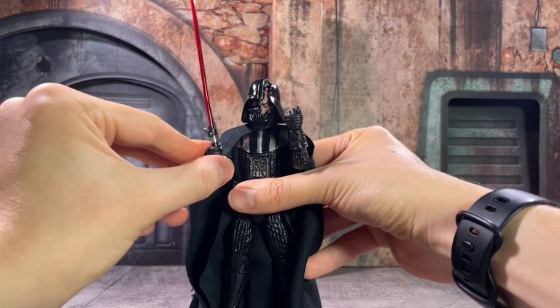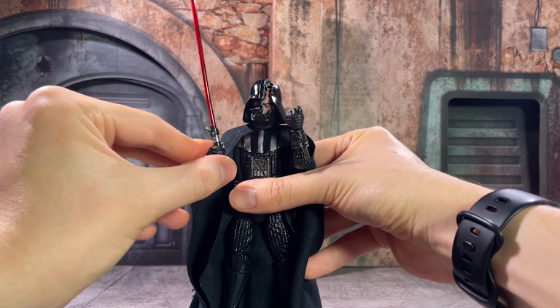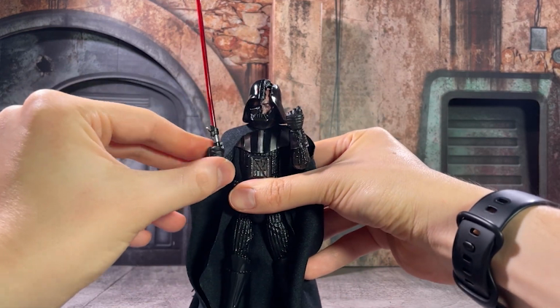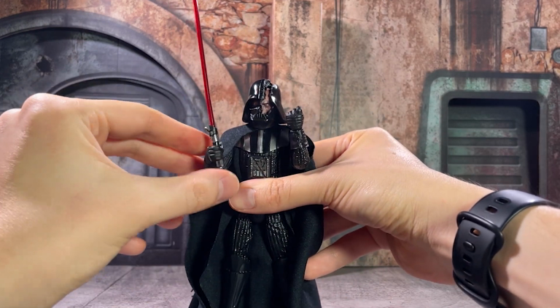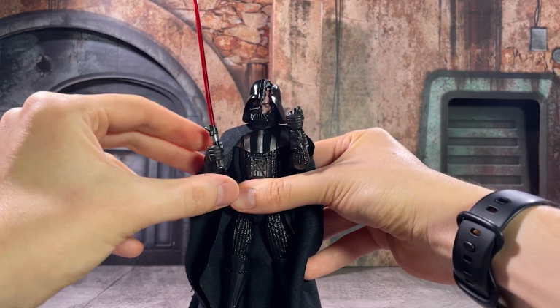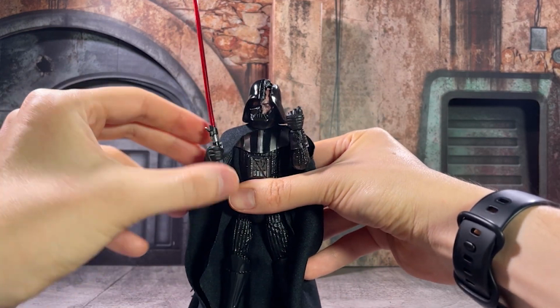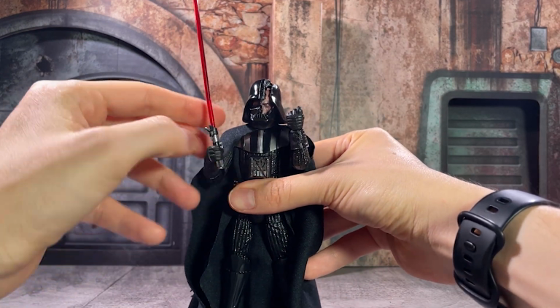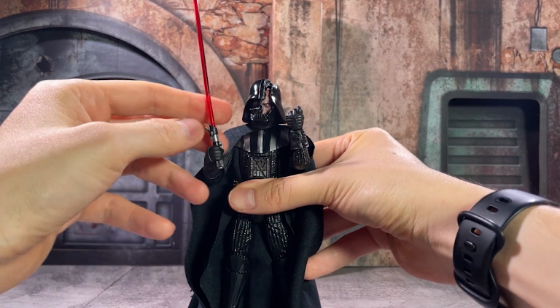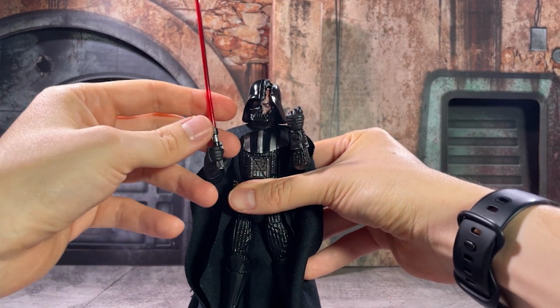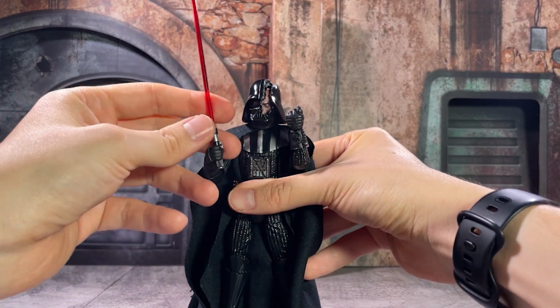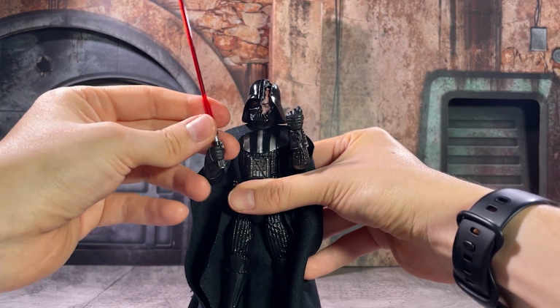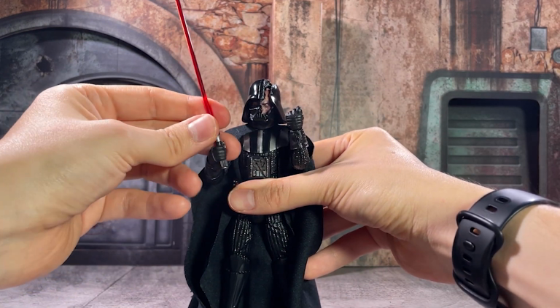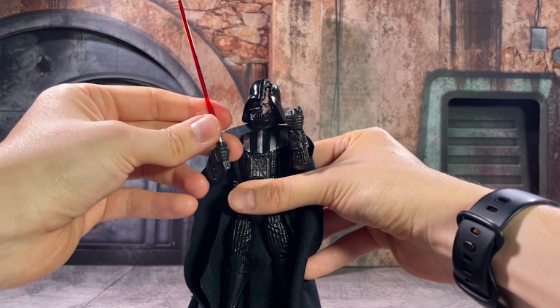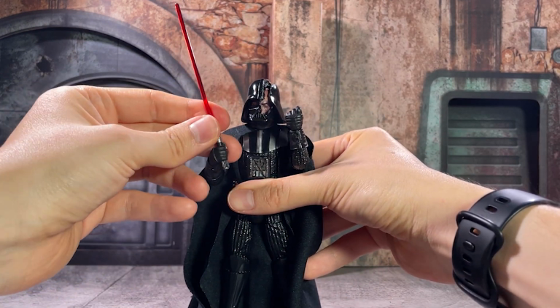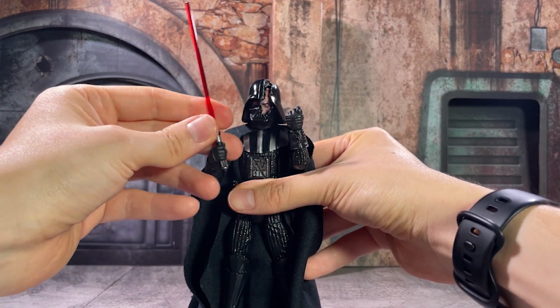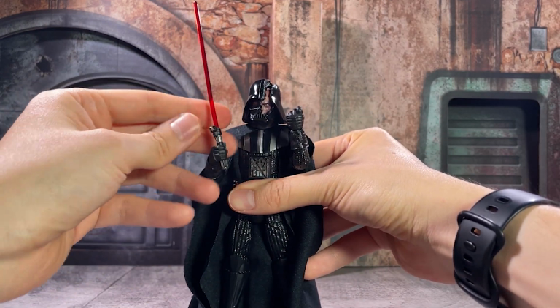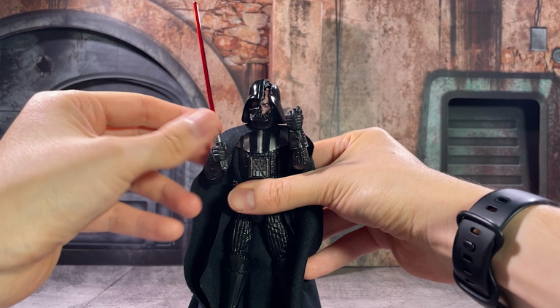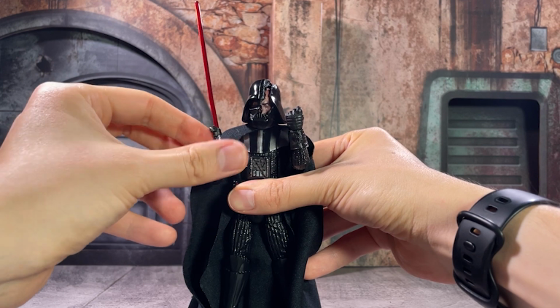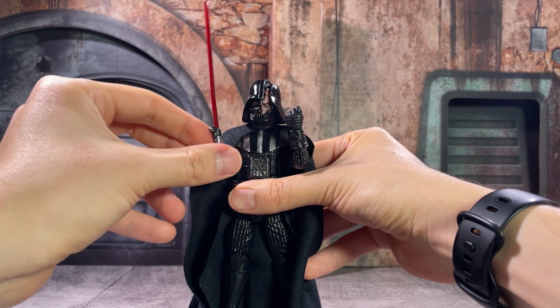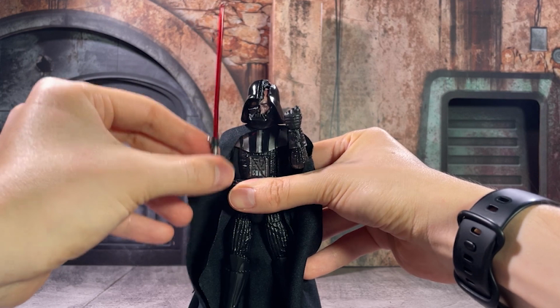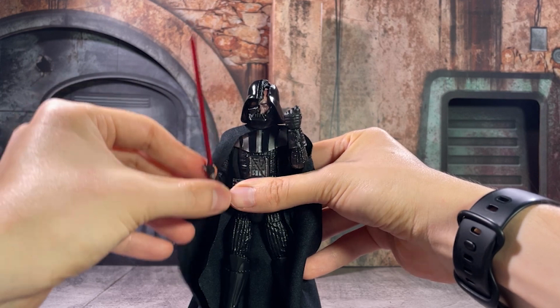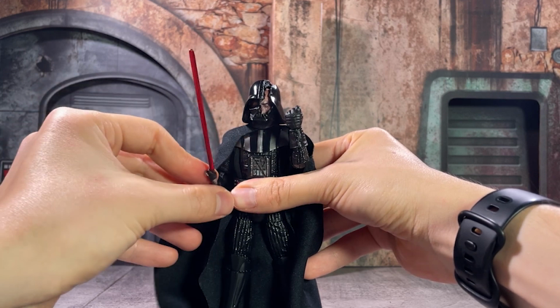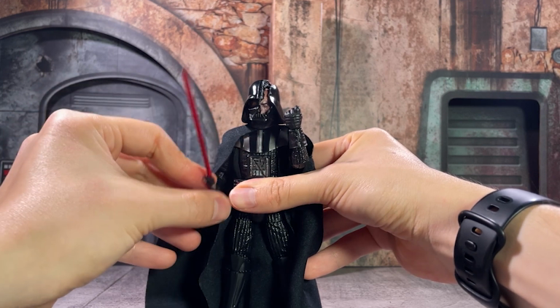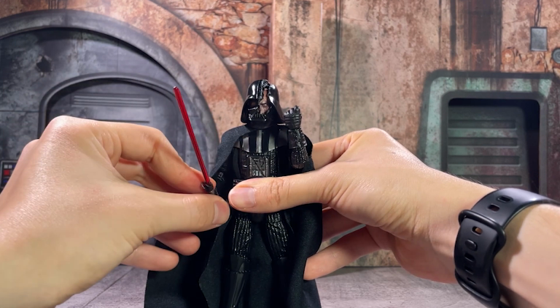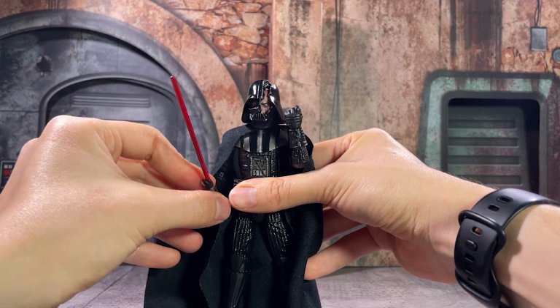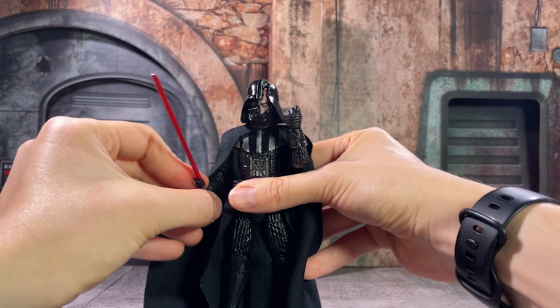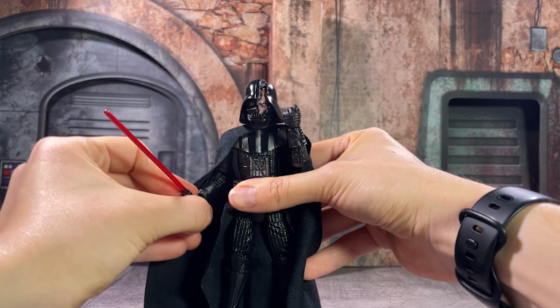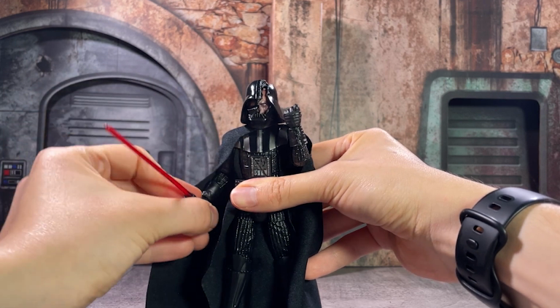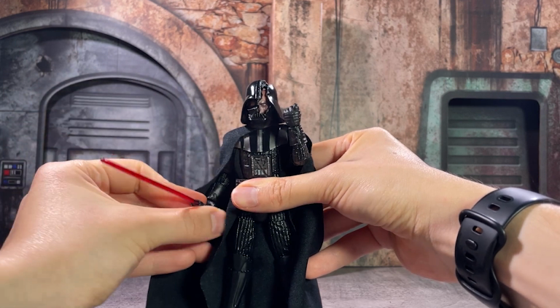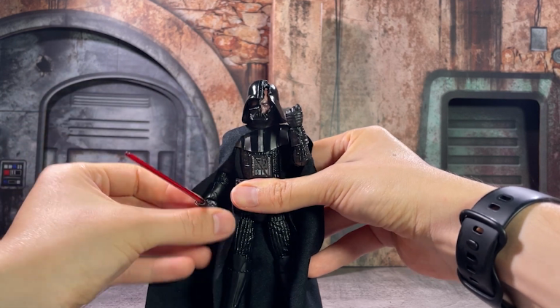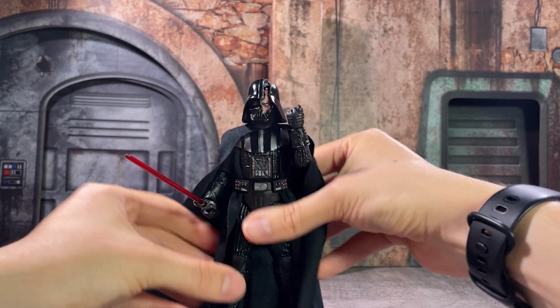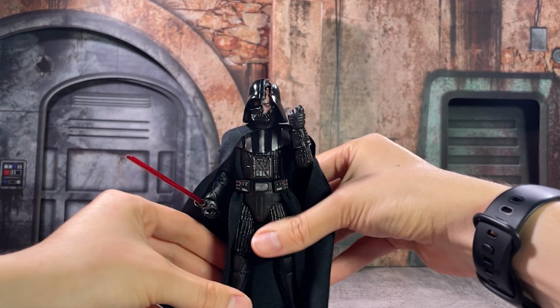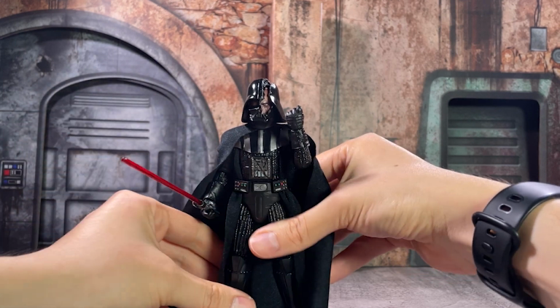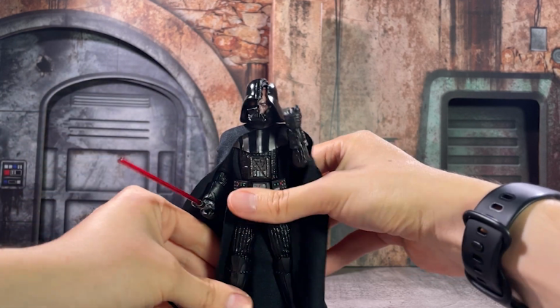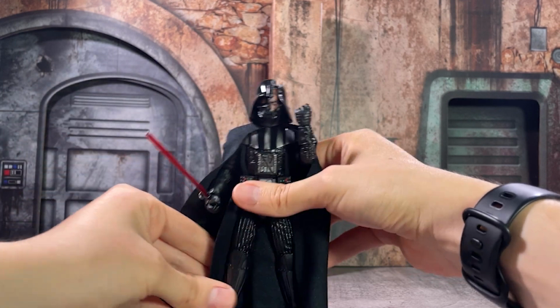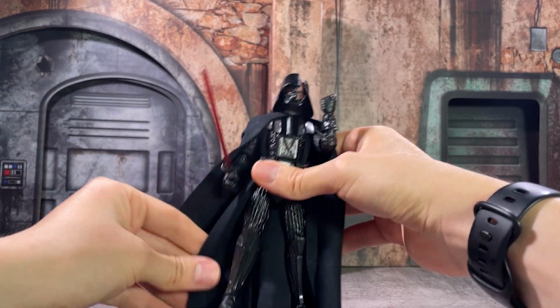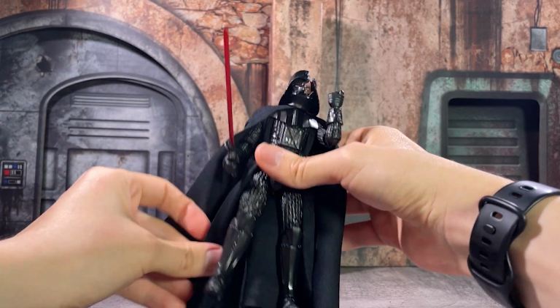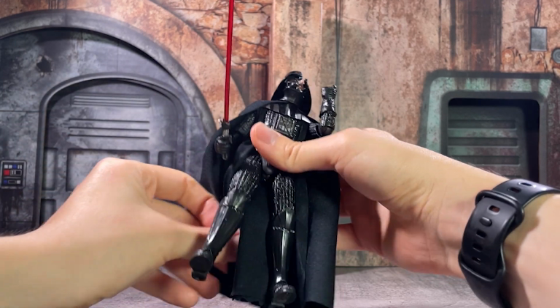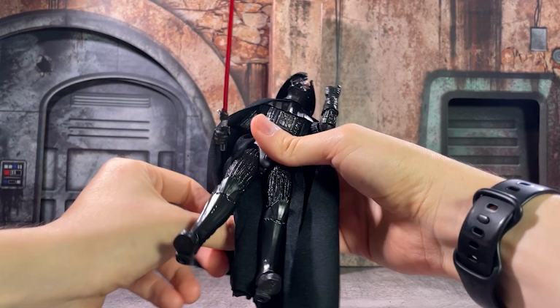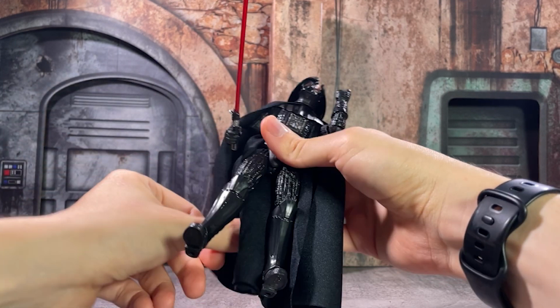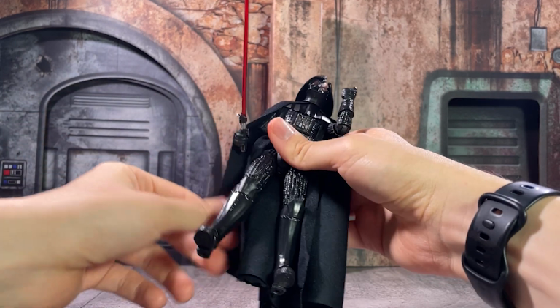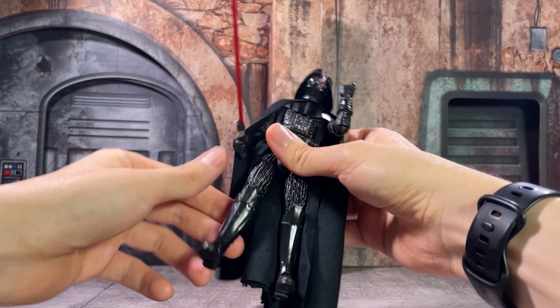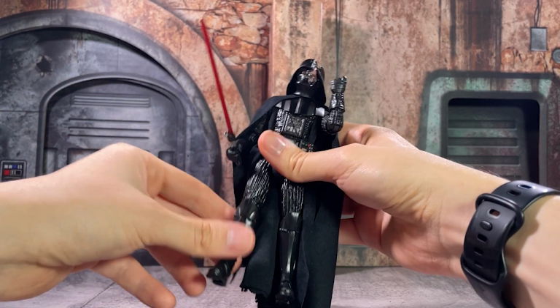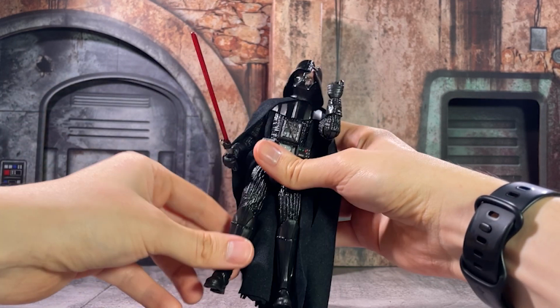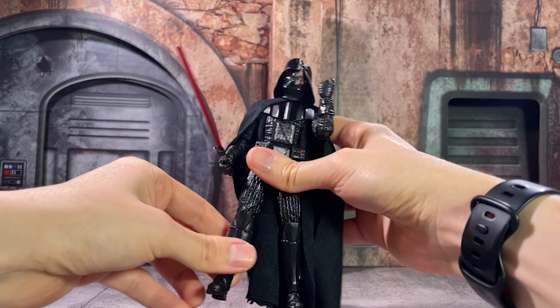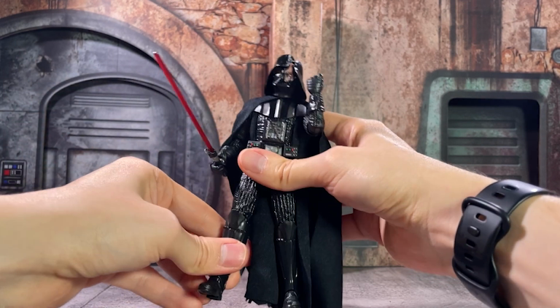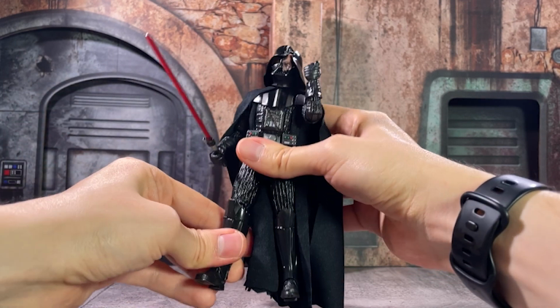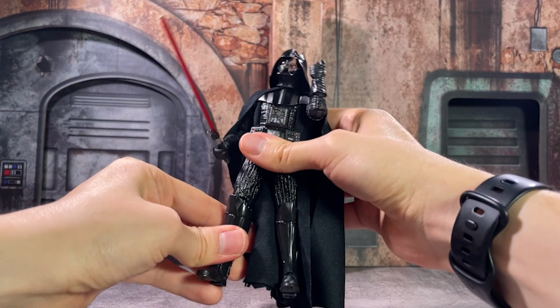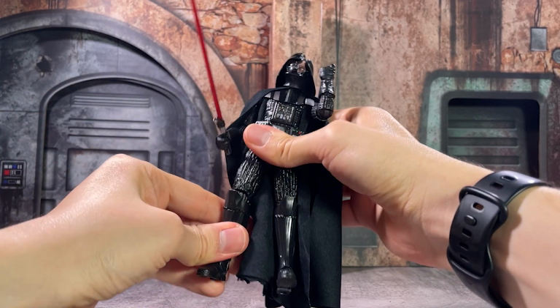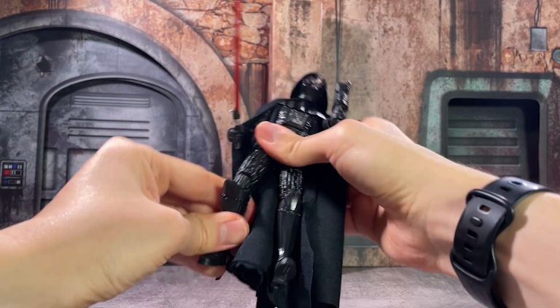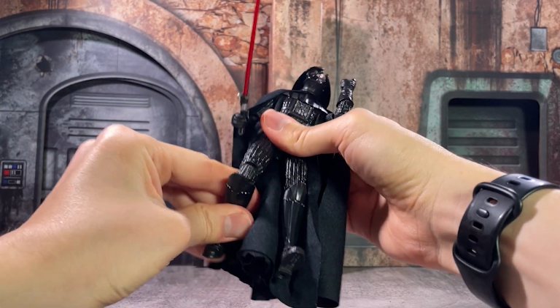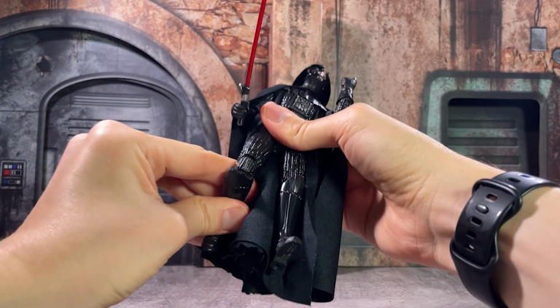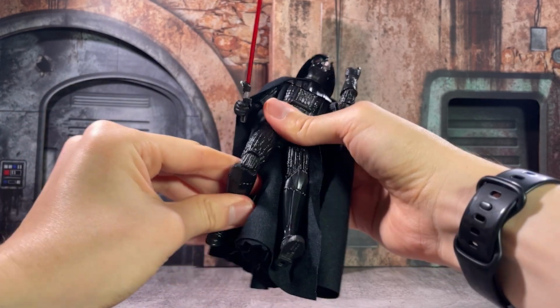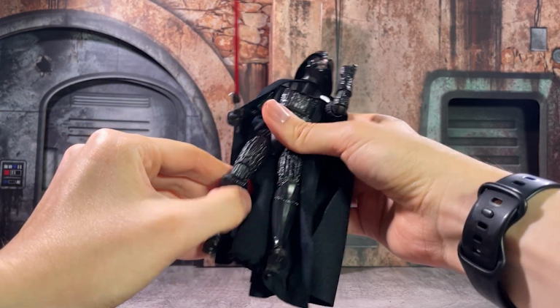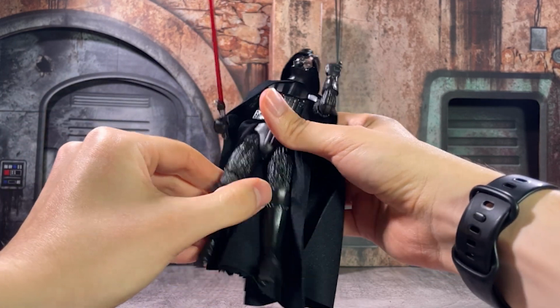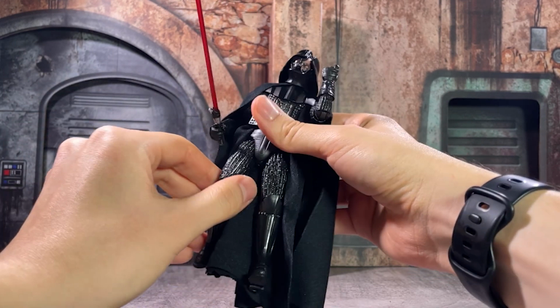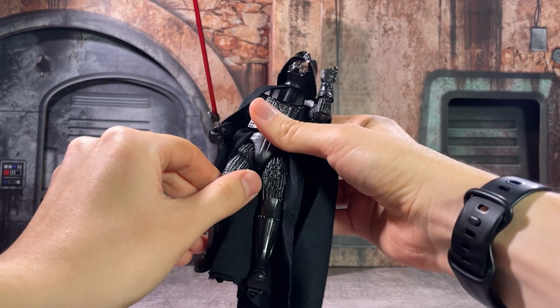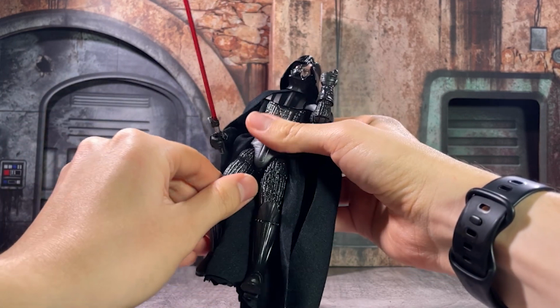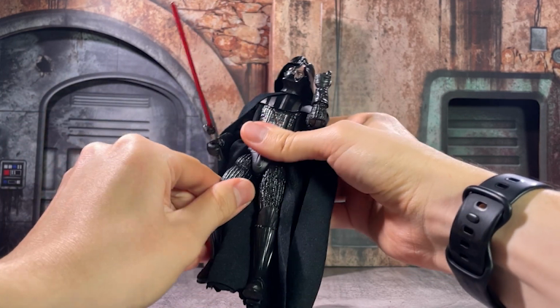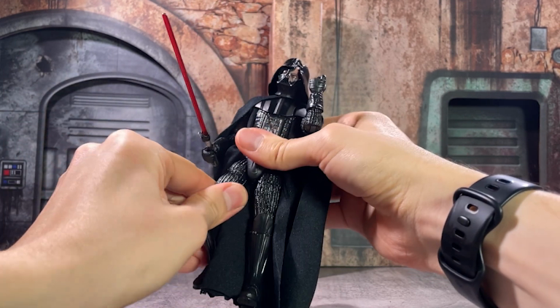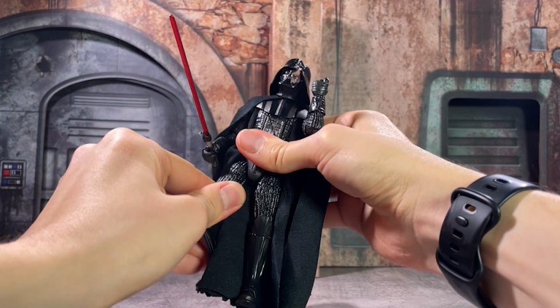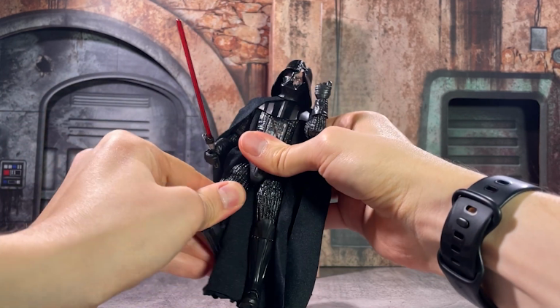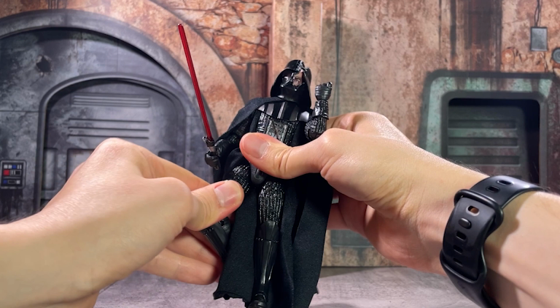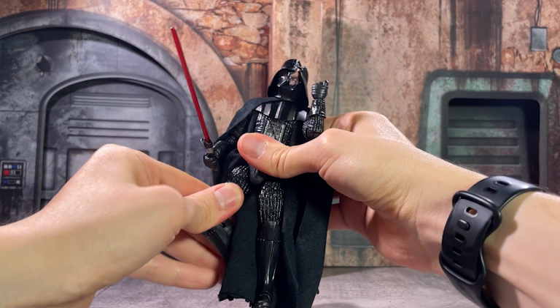The lightsaber and the gripping hand, as well as the fist you can get with the other posed hand at the same time, look really, really nice.